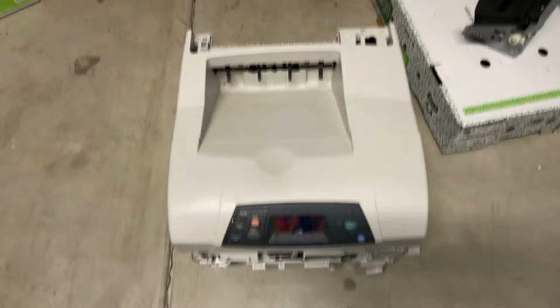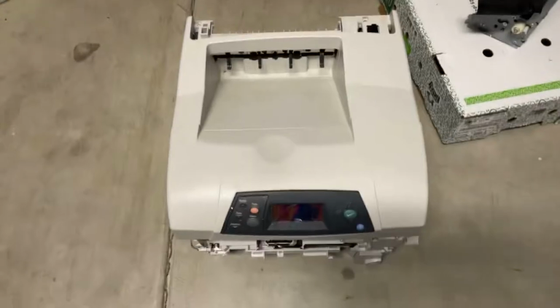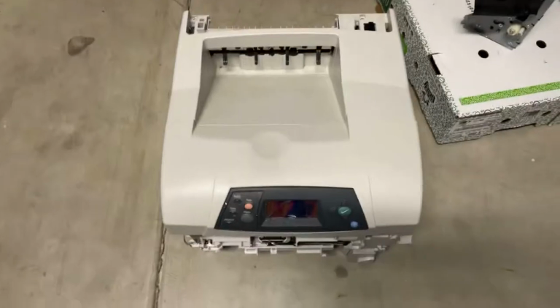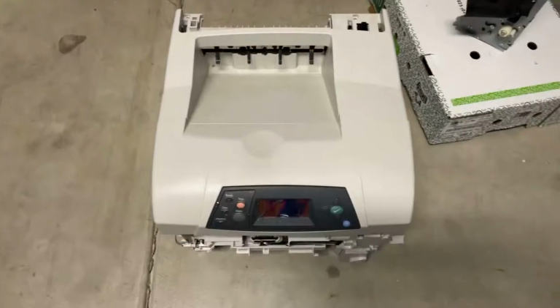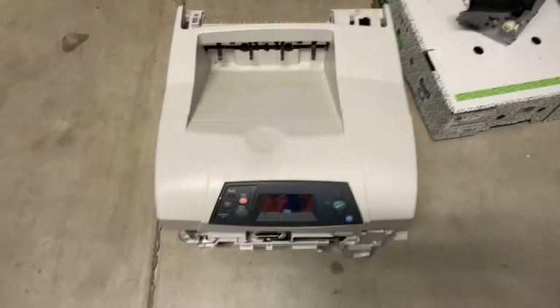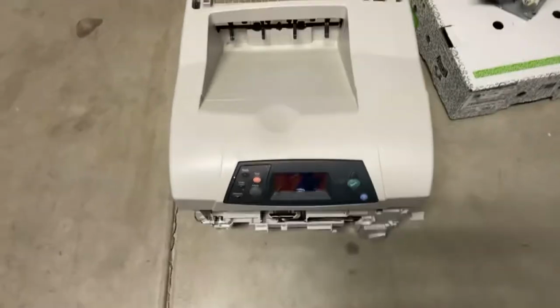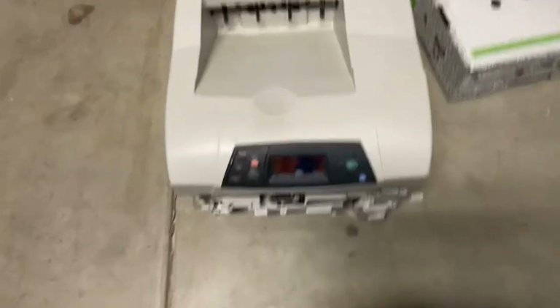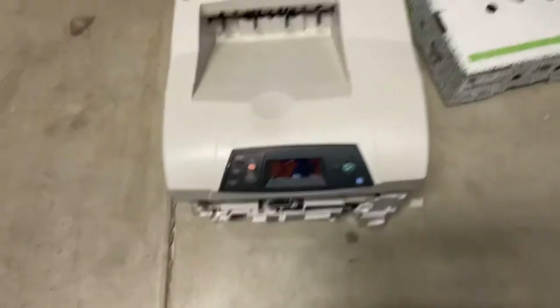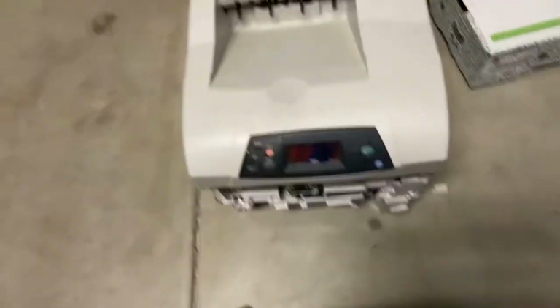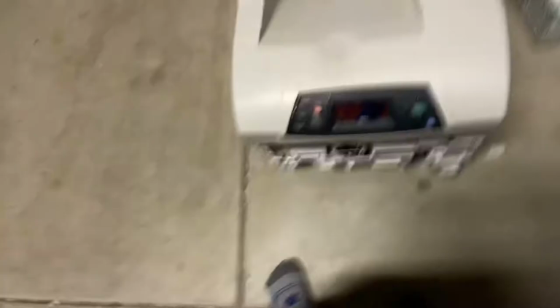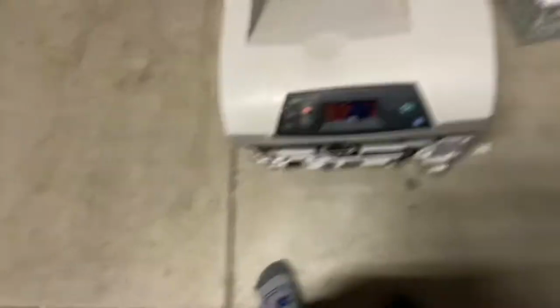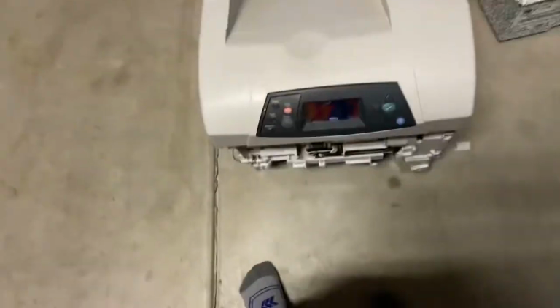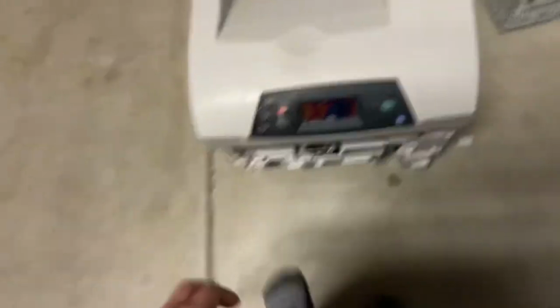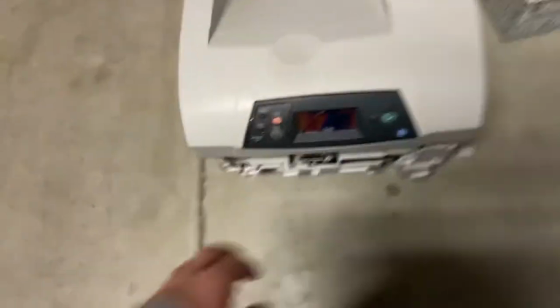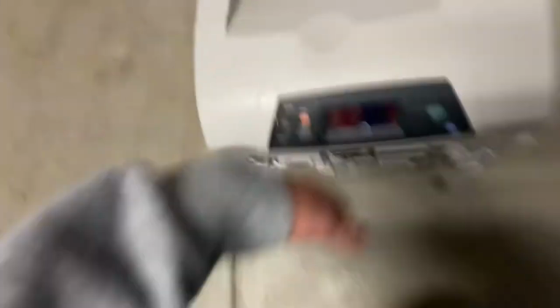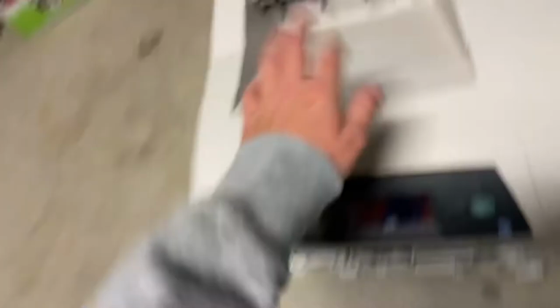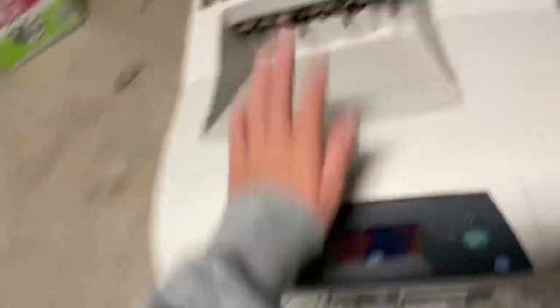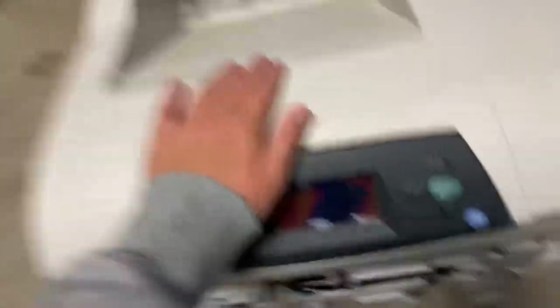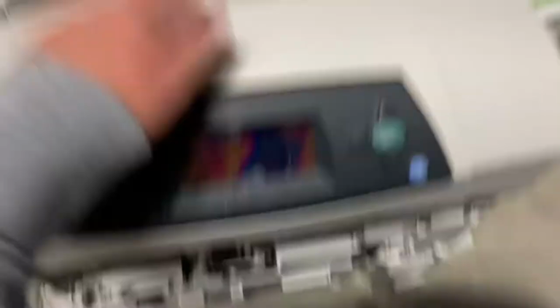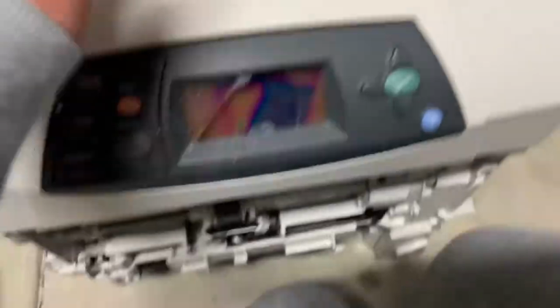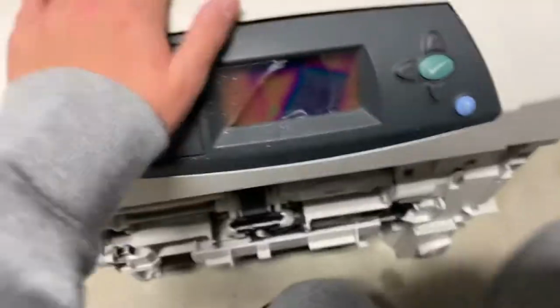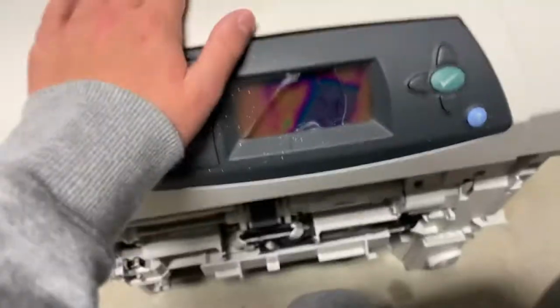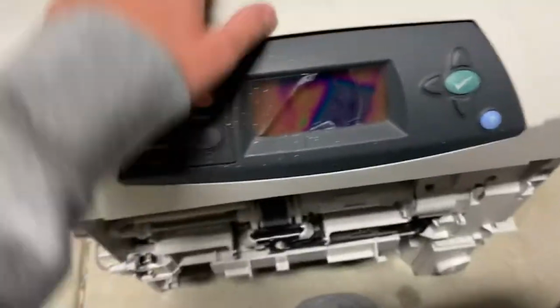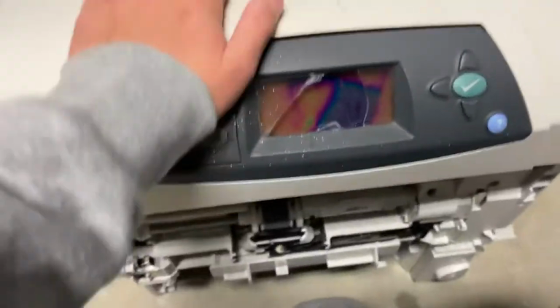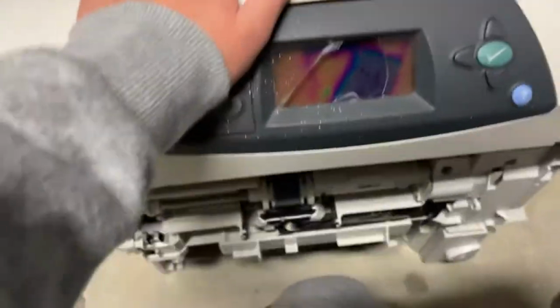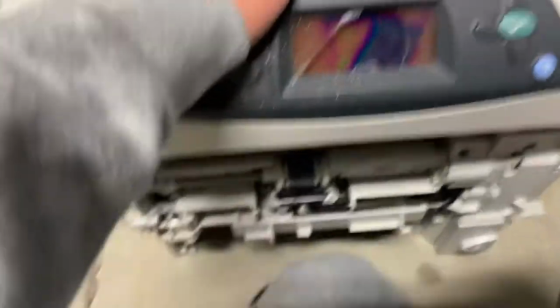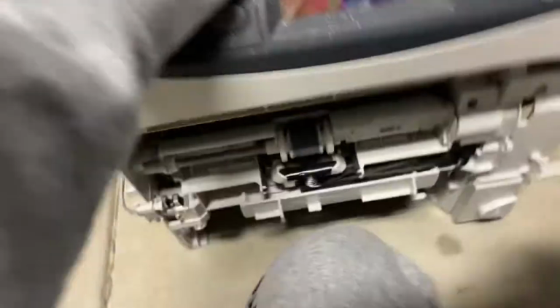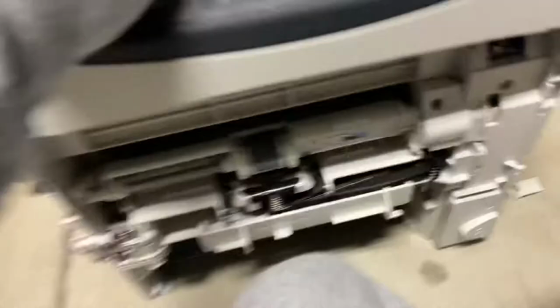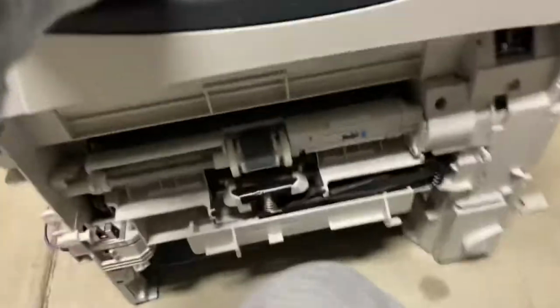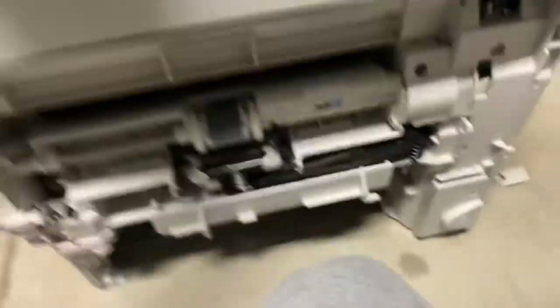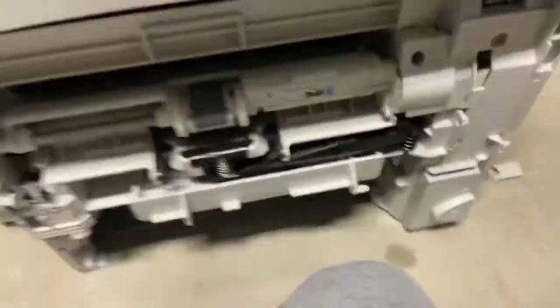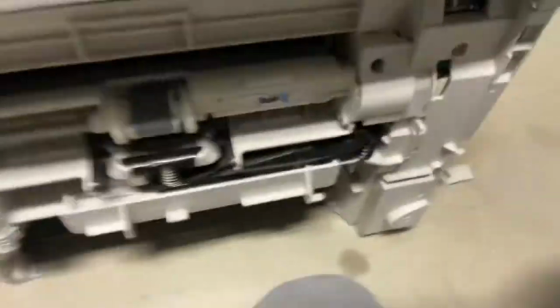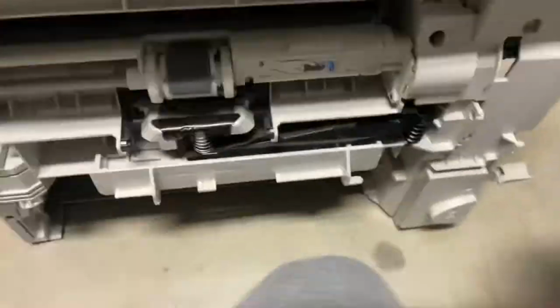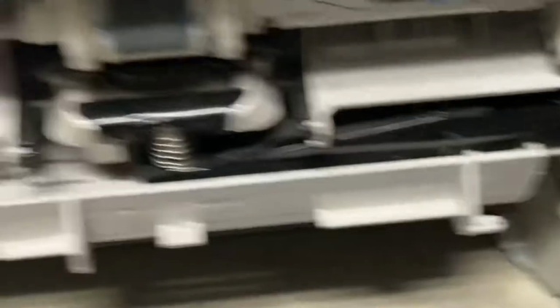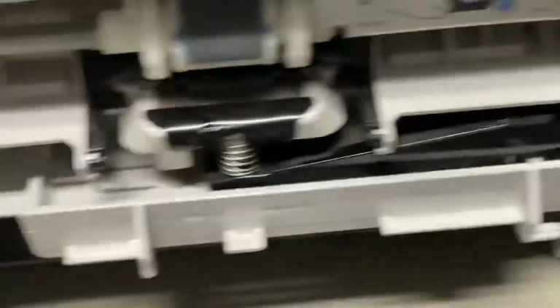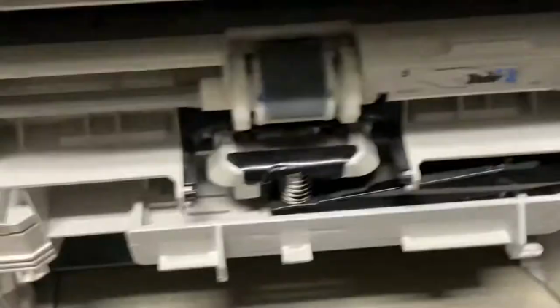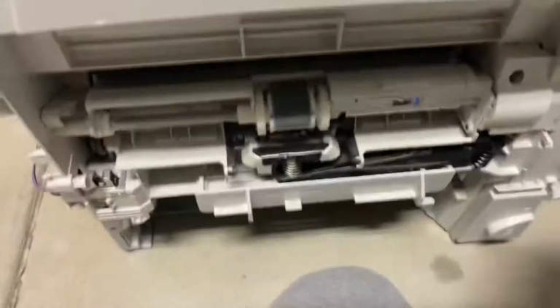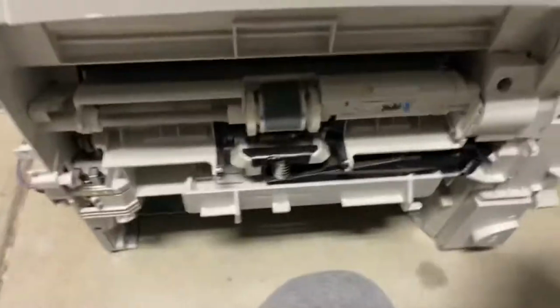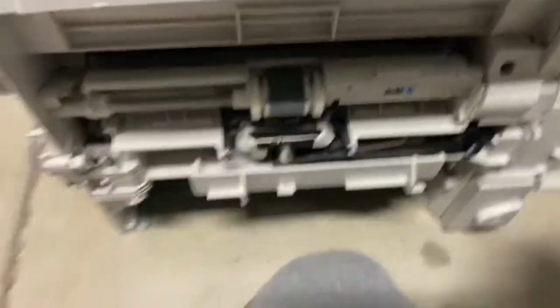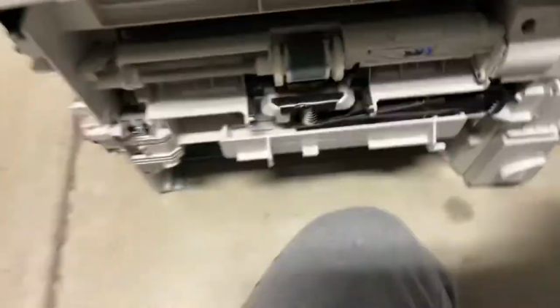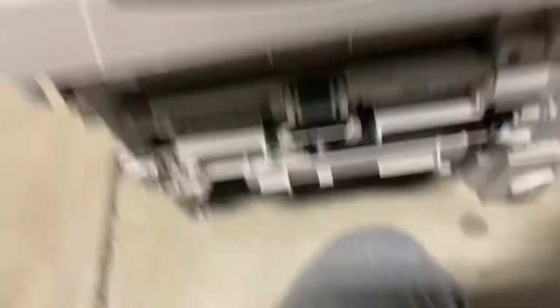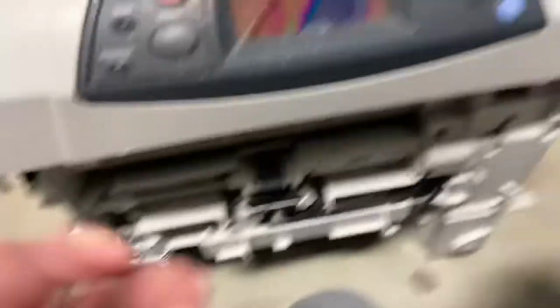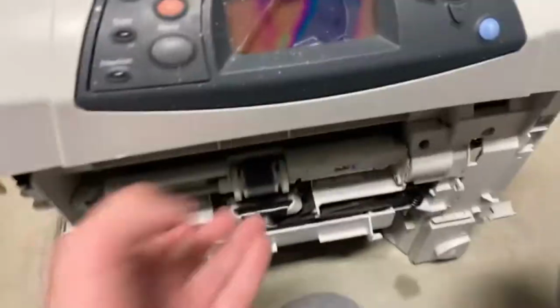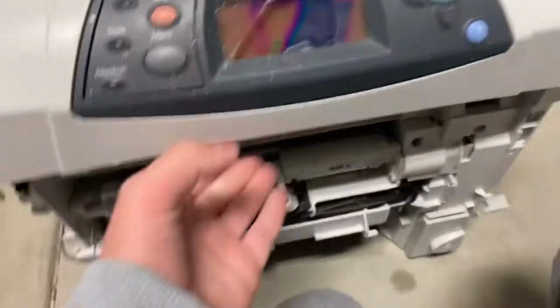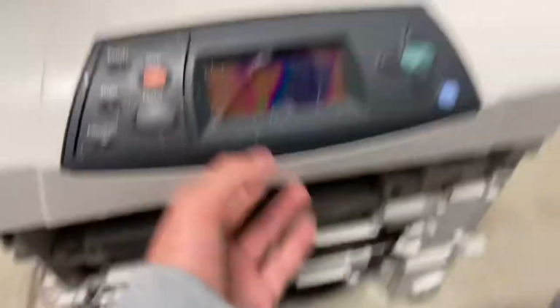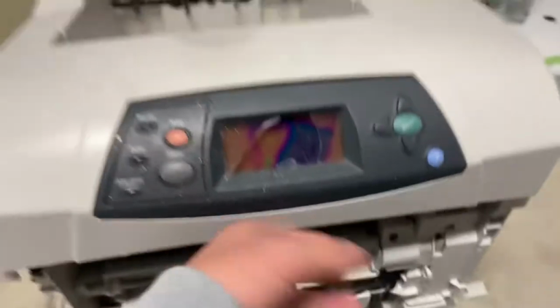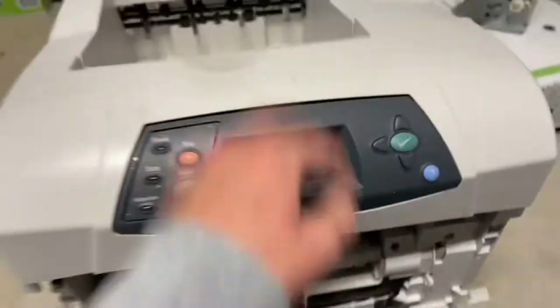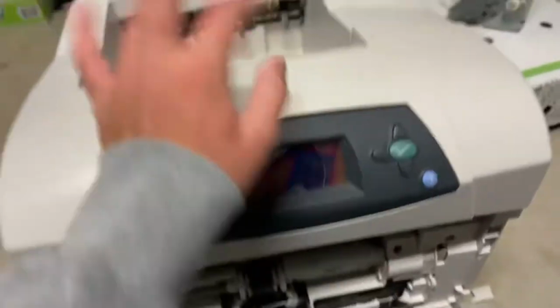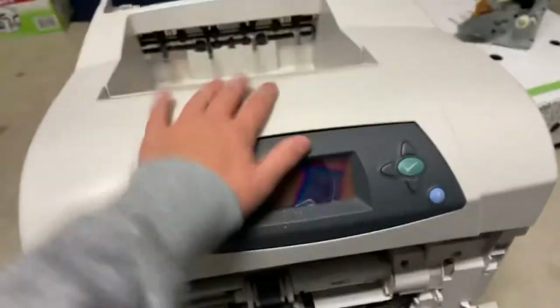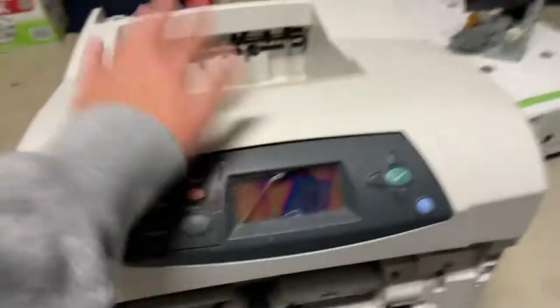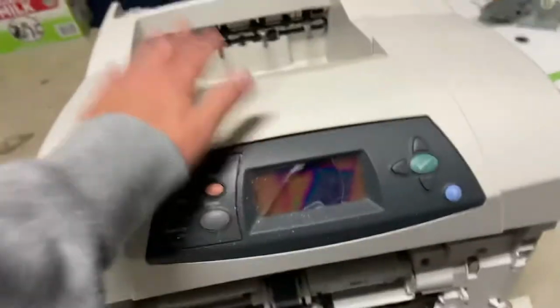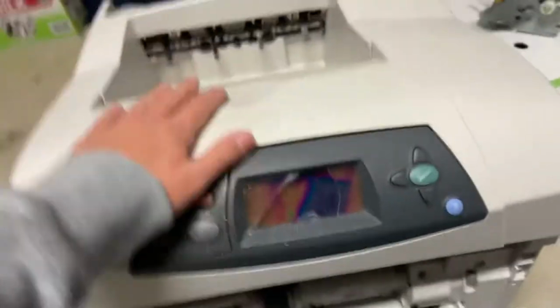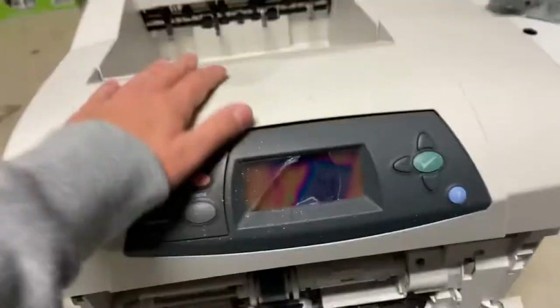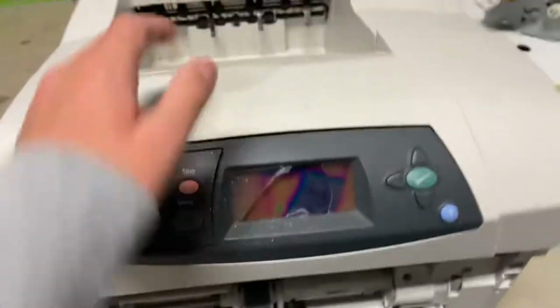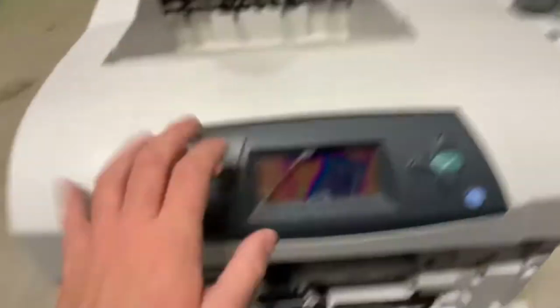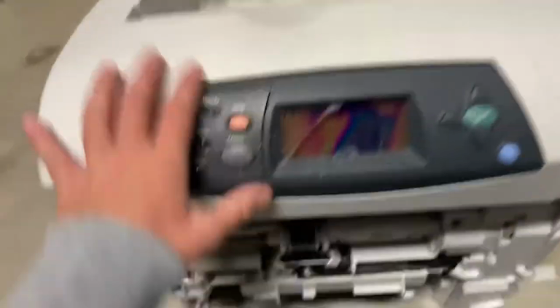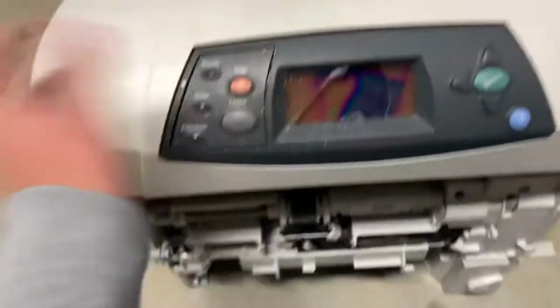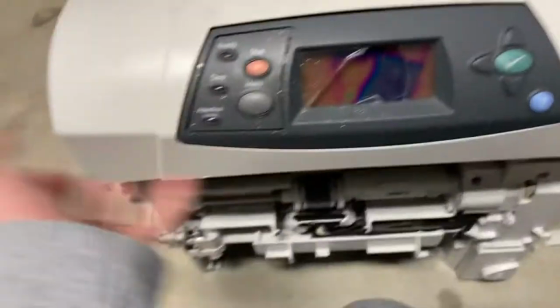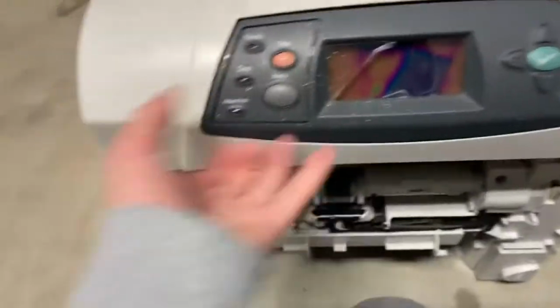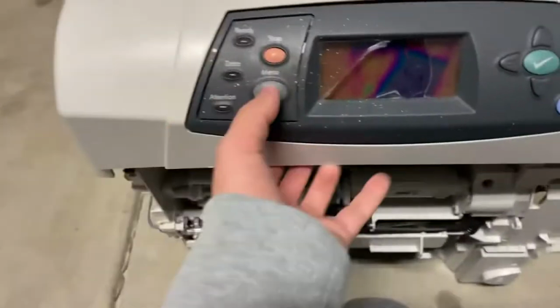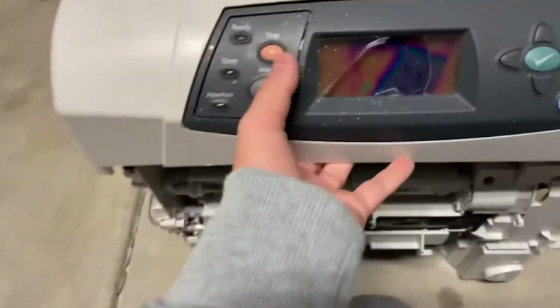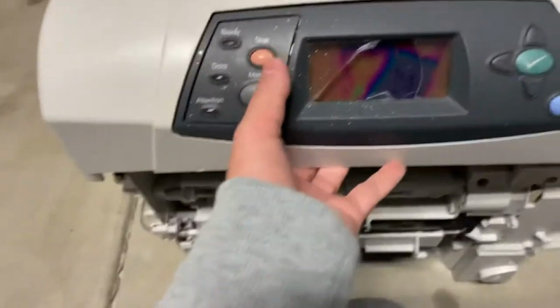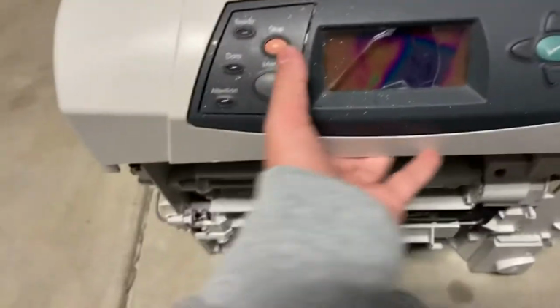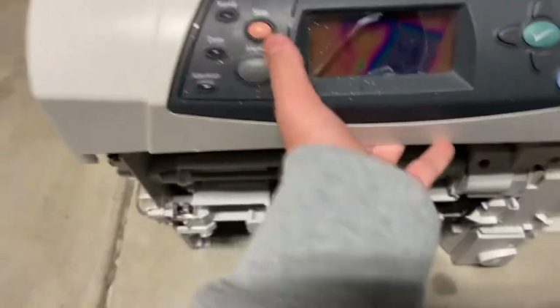Hey guys, quick little video. Let's see what's under this. I've kind of already opened this printer up, I haven't opened this part up. So let's open it up.